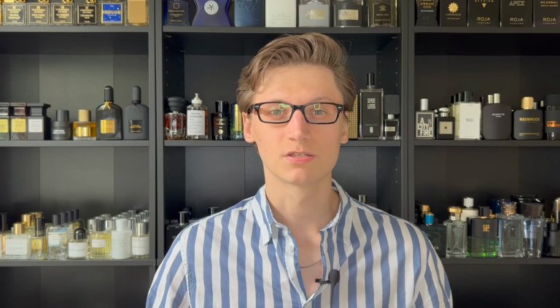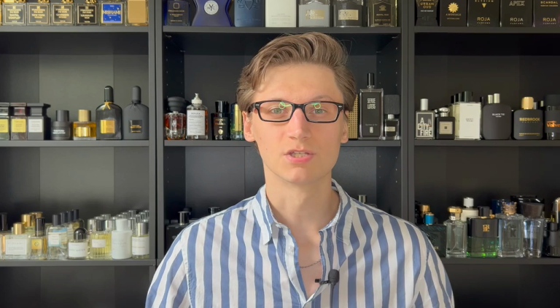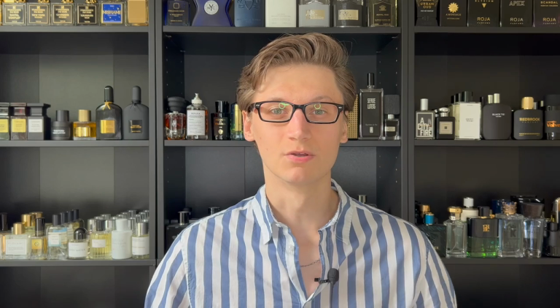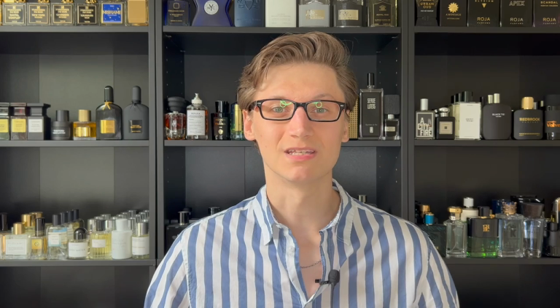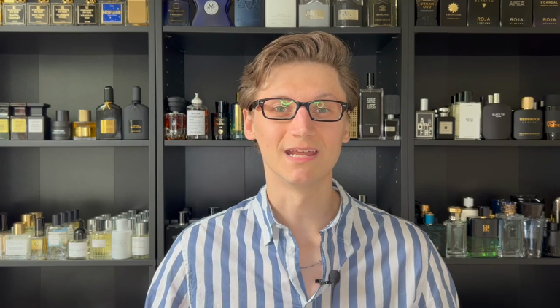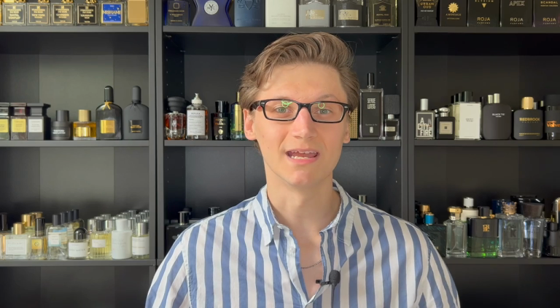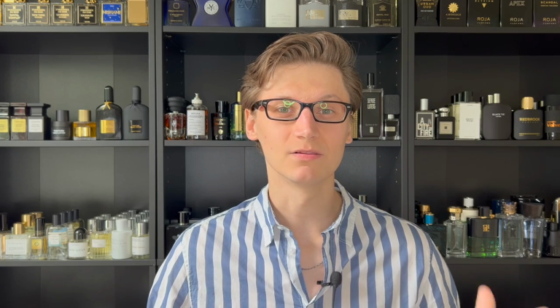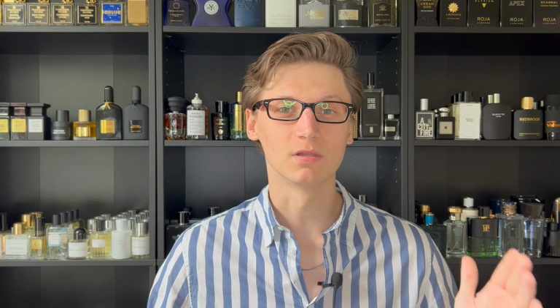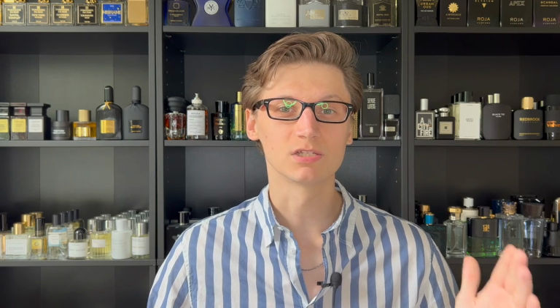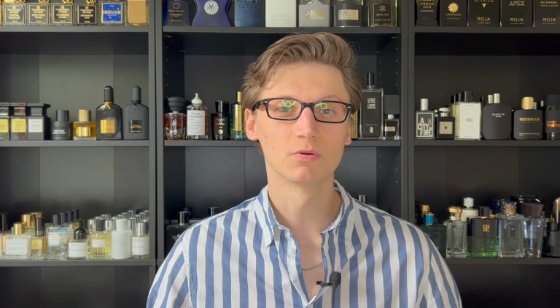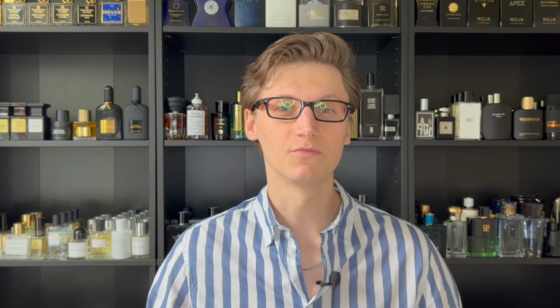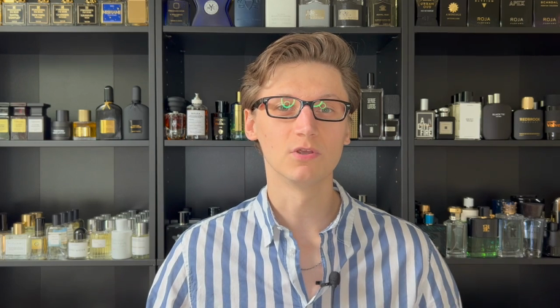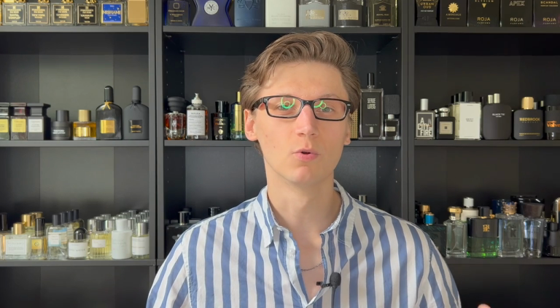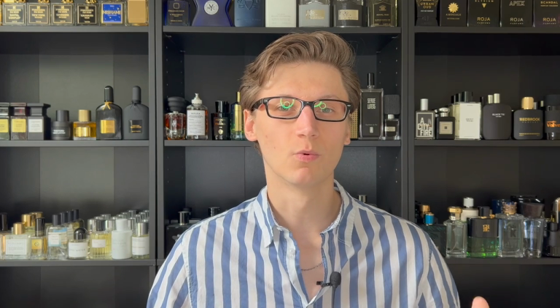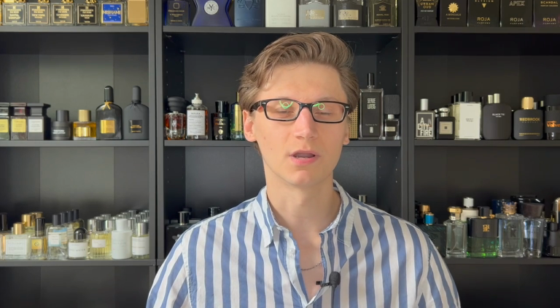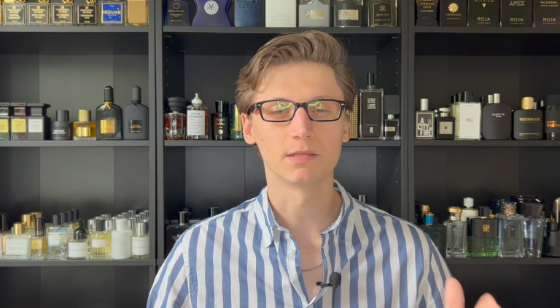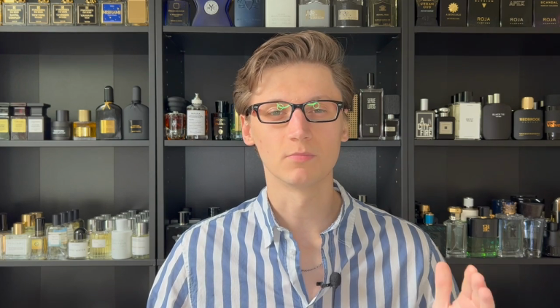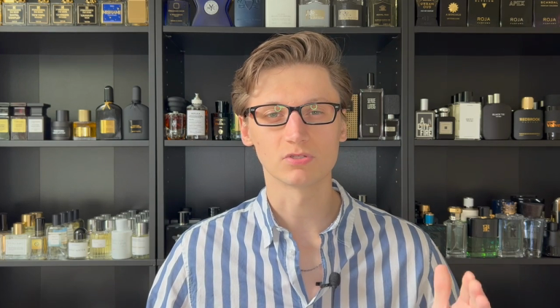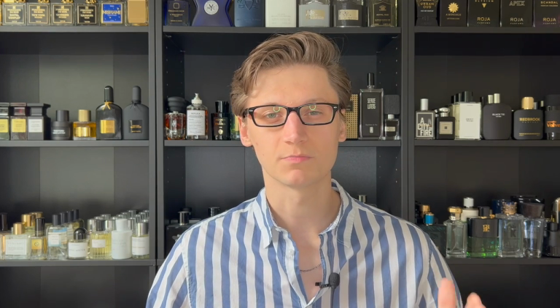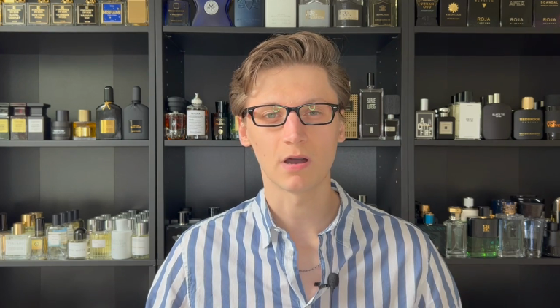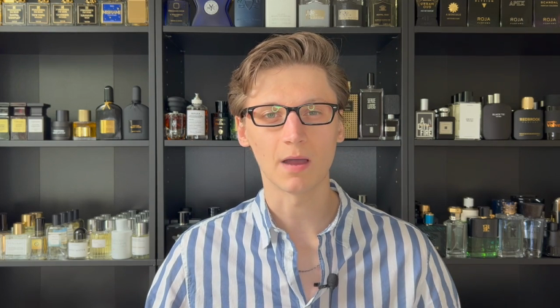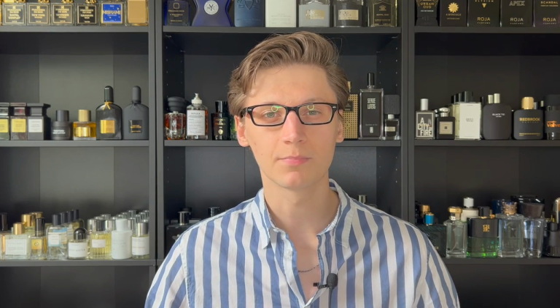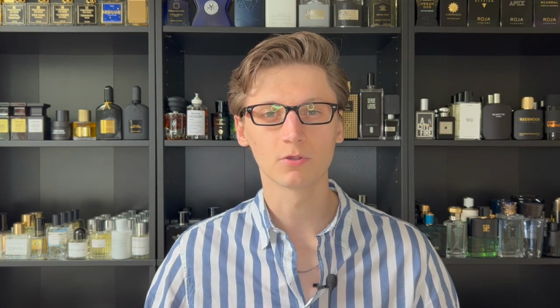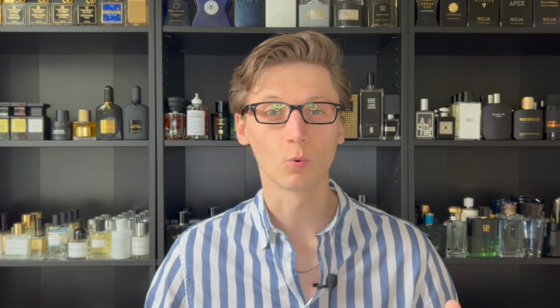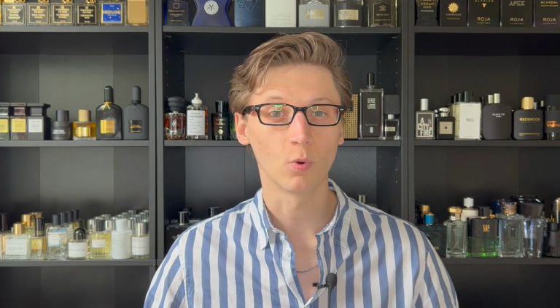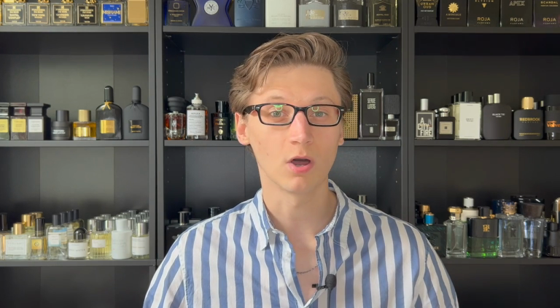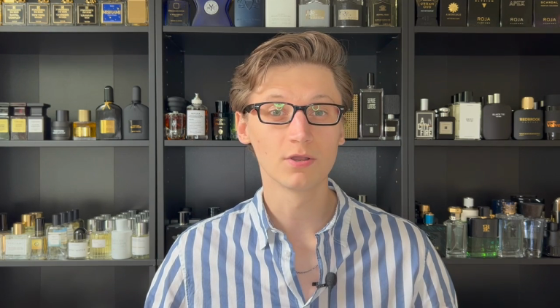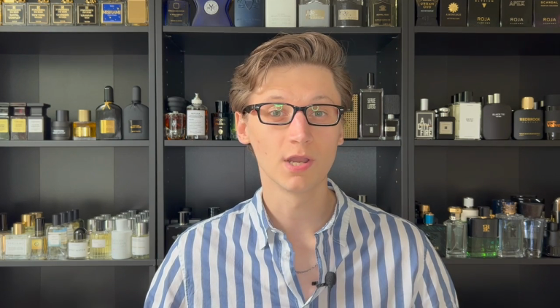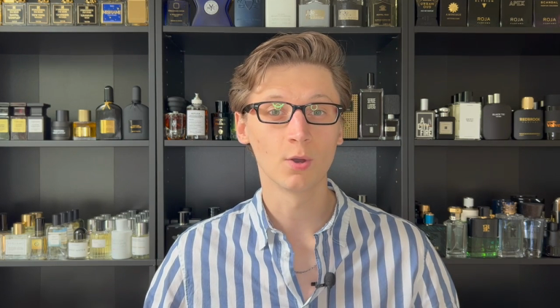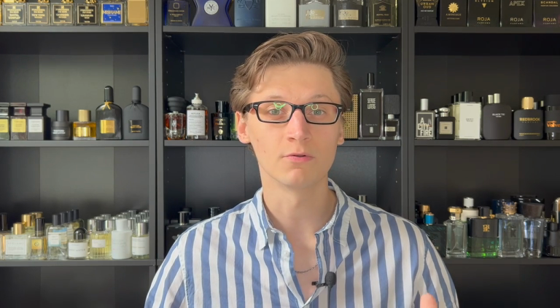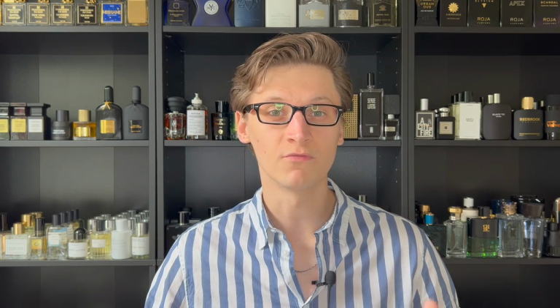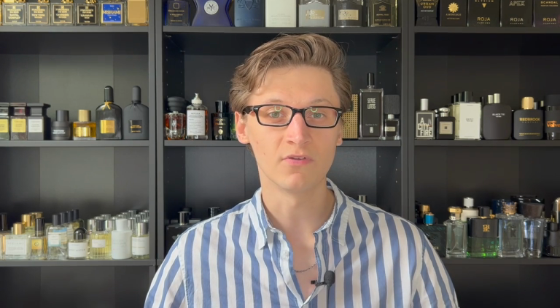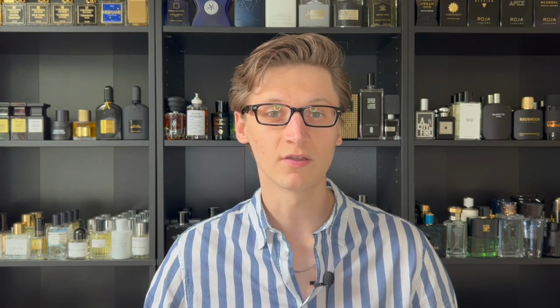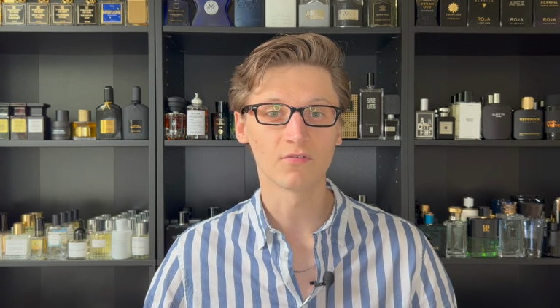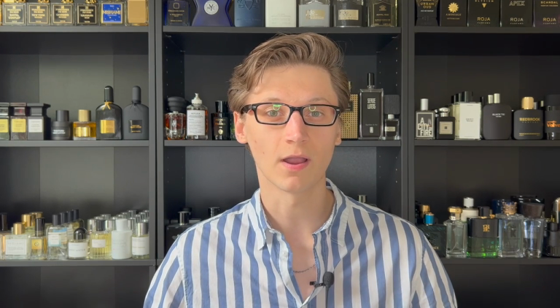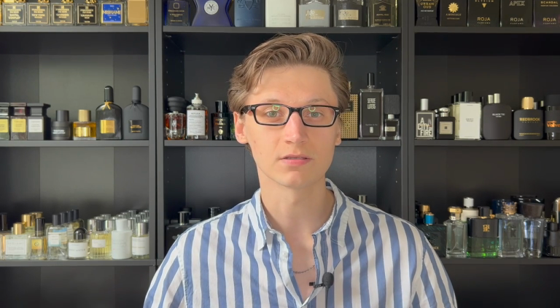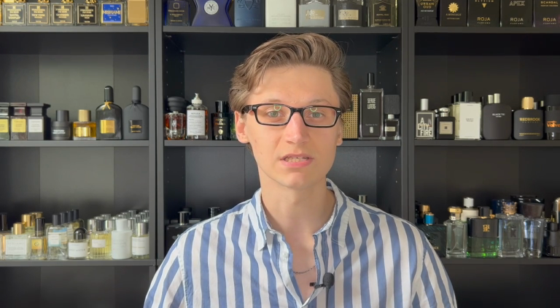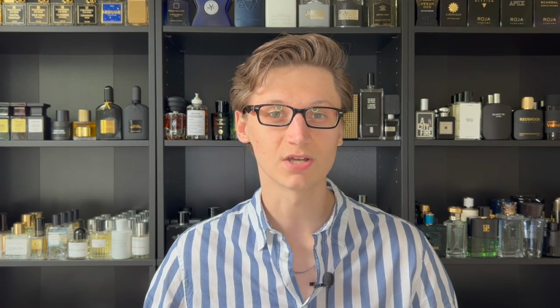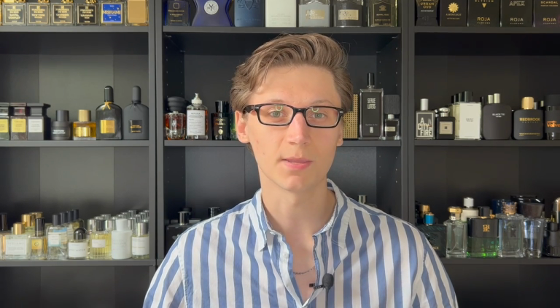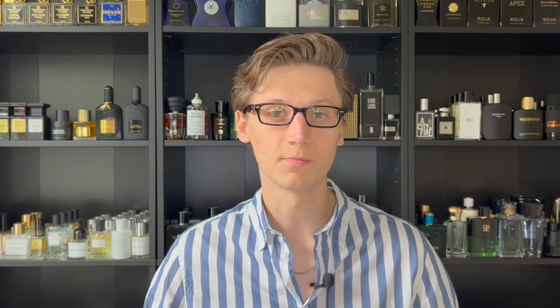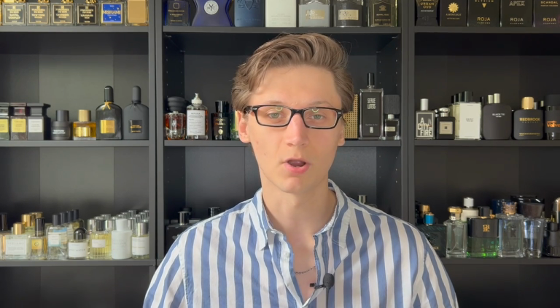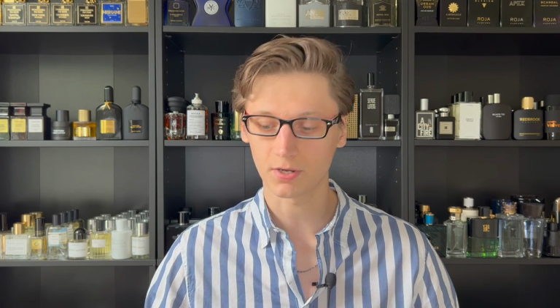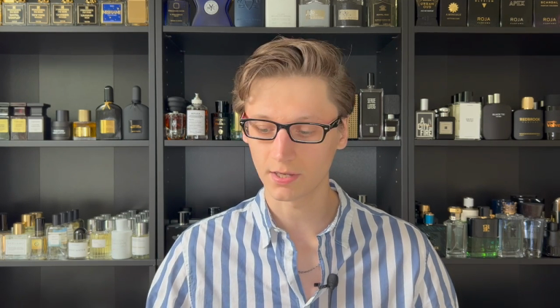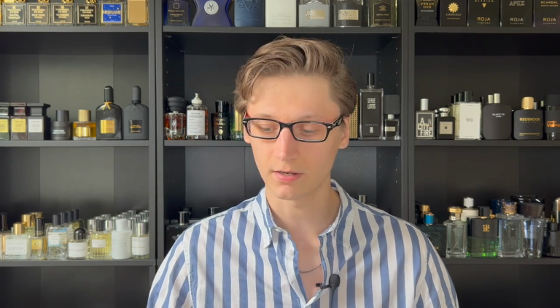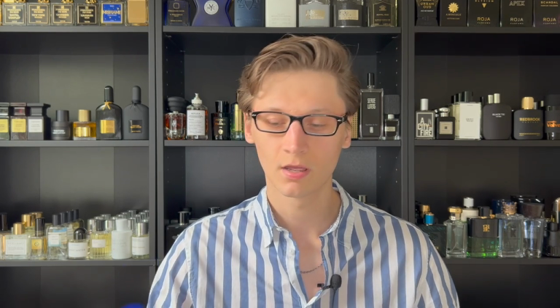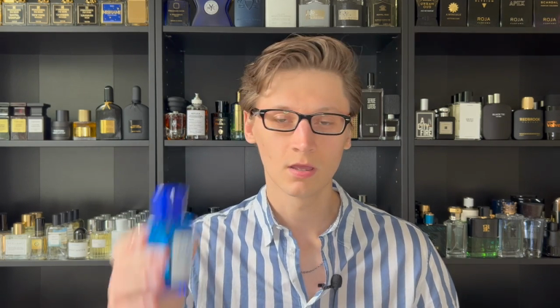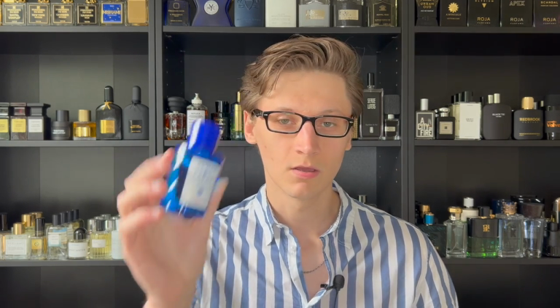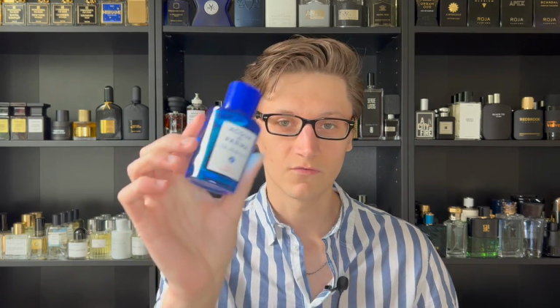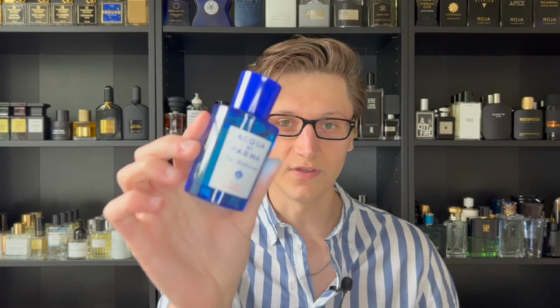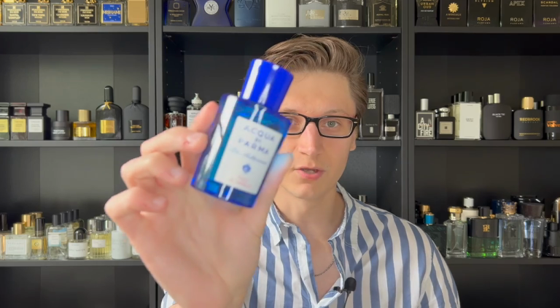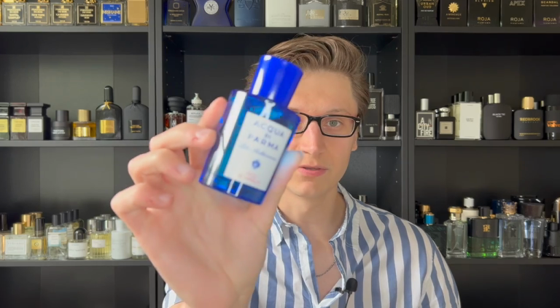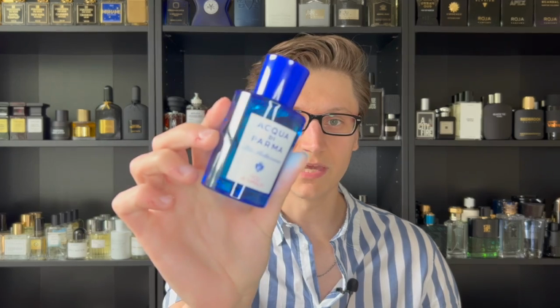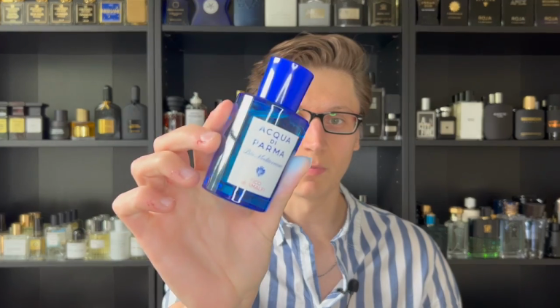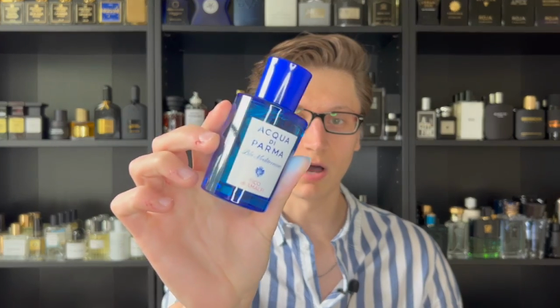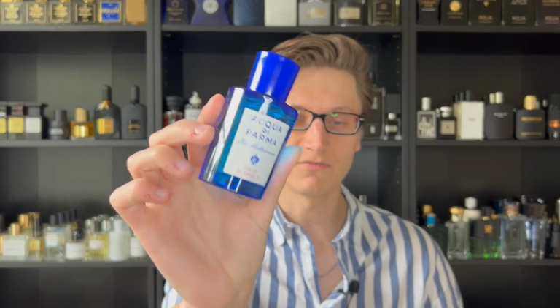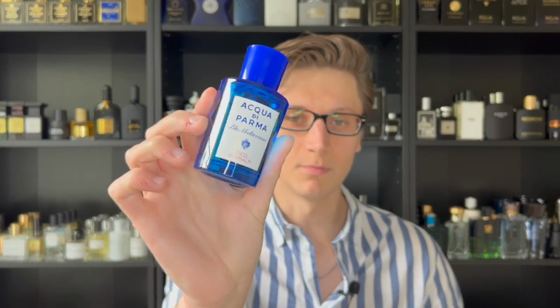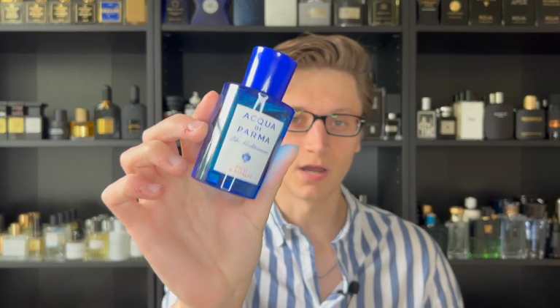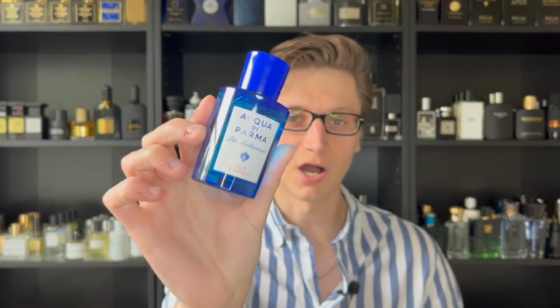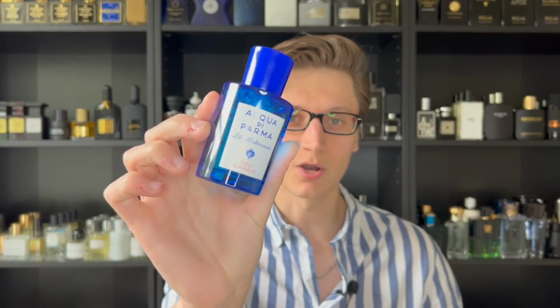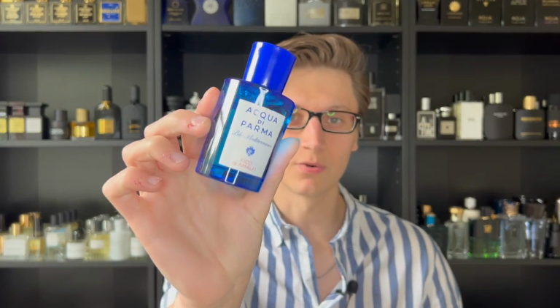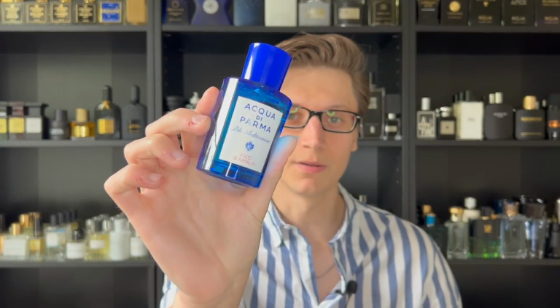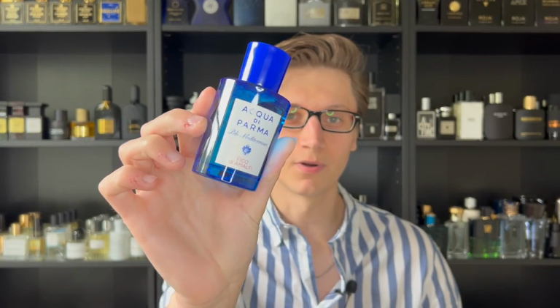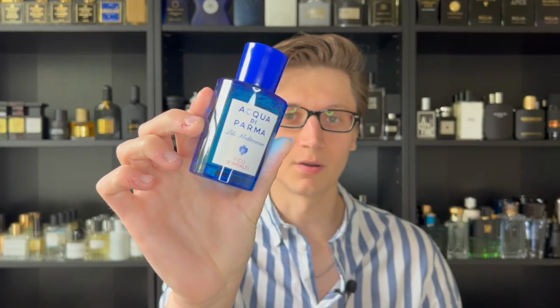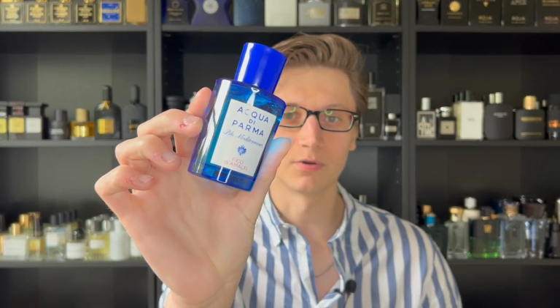Today let's review one of the most popular, well-known fig fragrances on the market: Fico di Amalfi by Acqua di Parma.